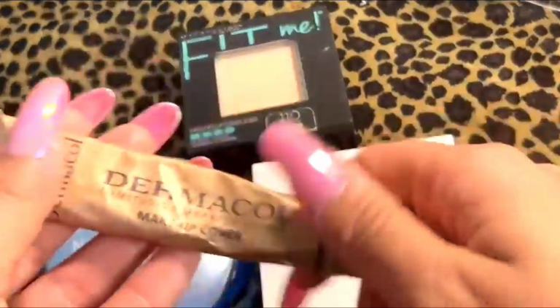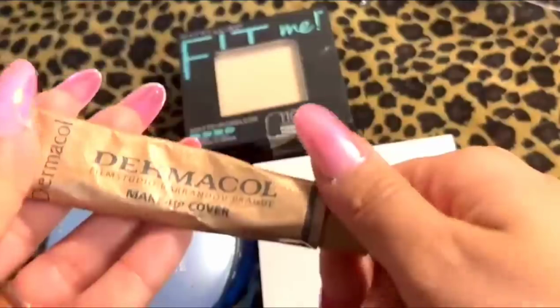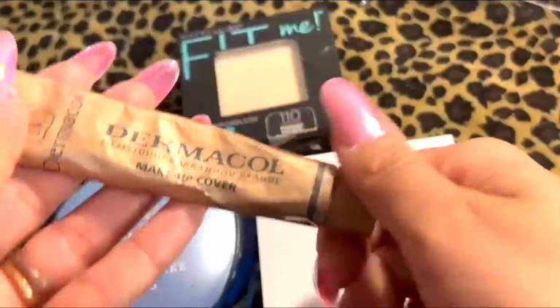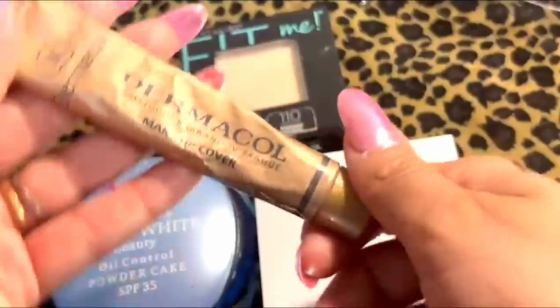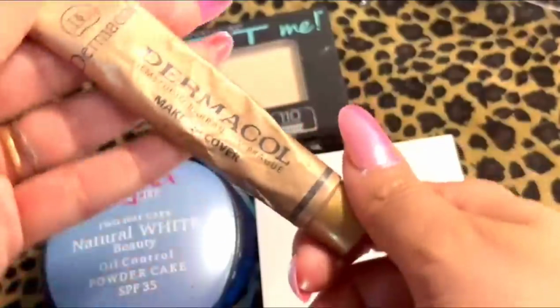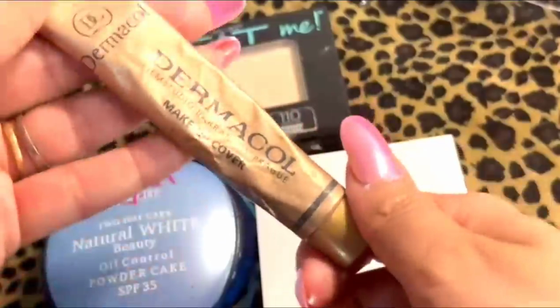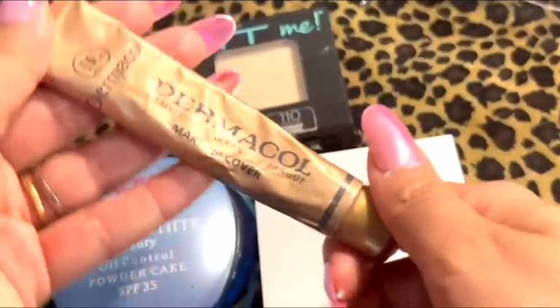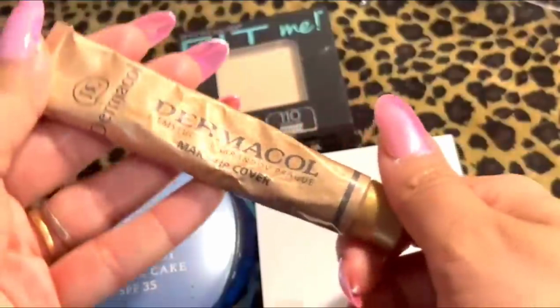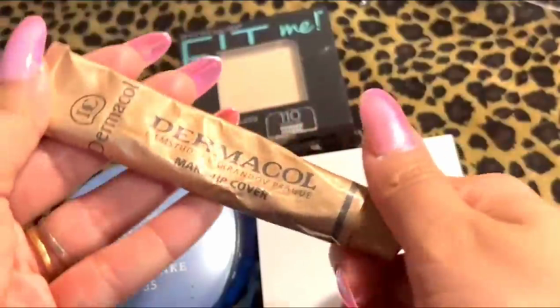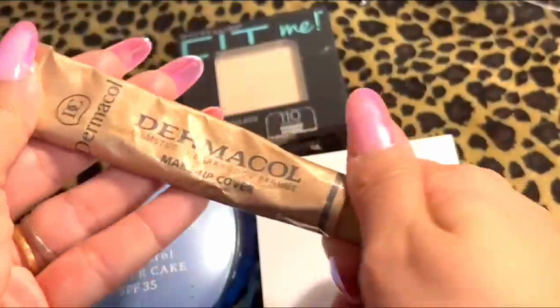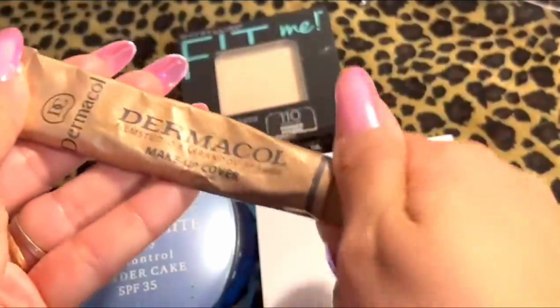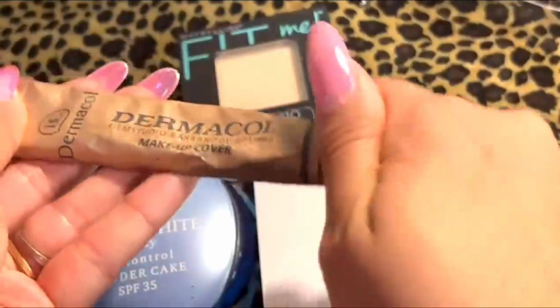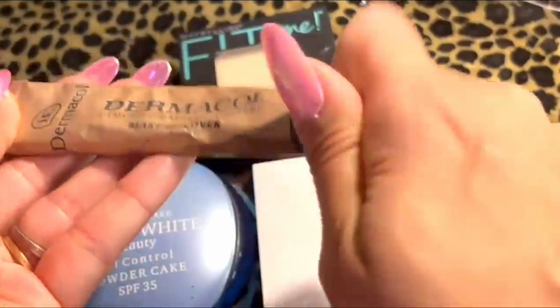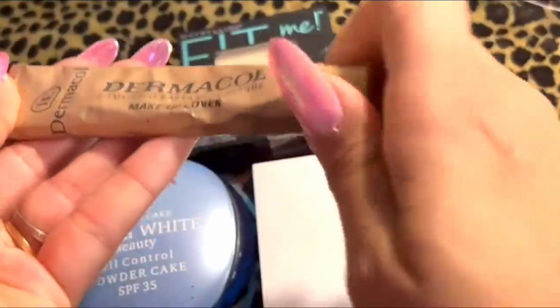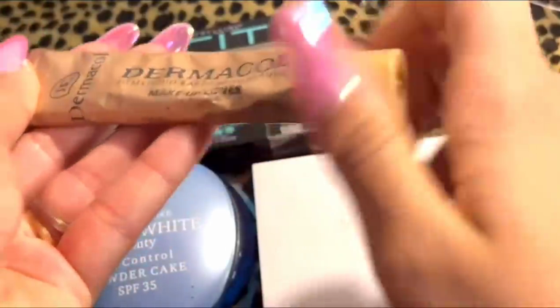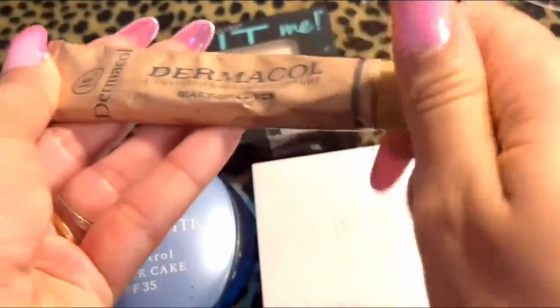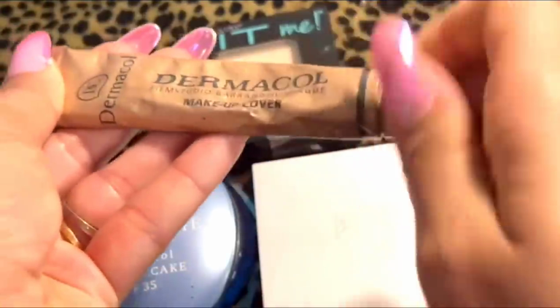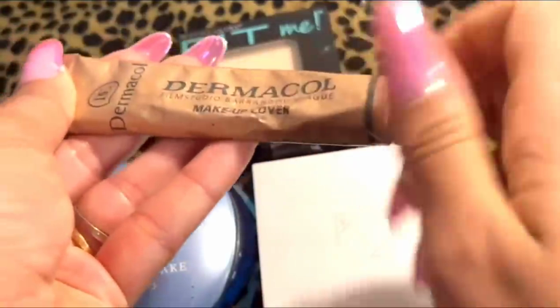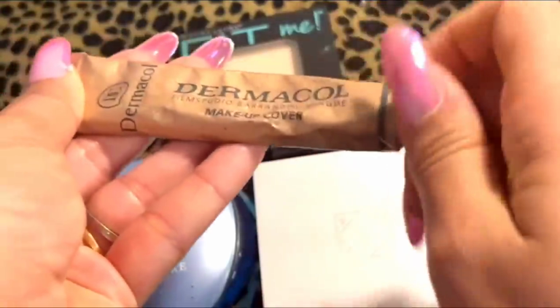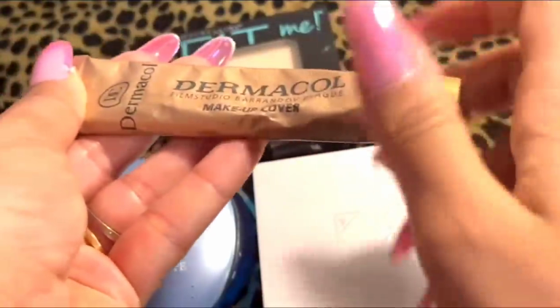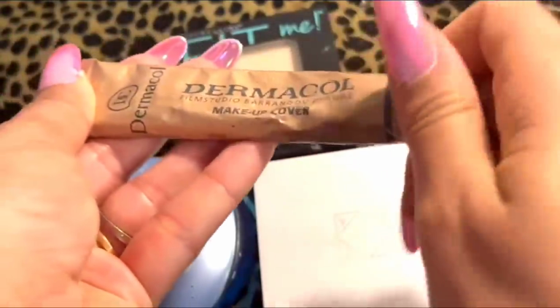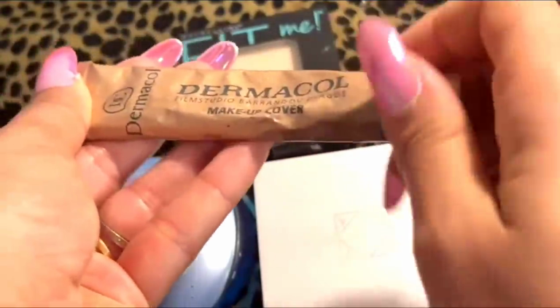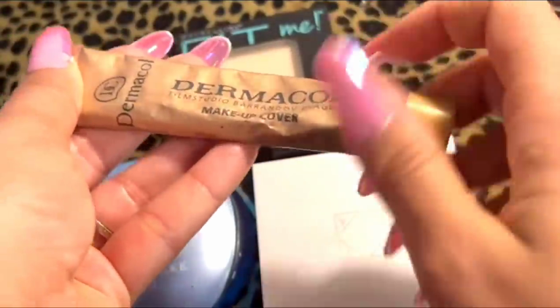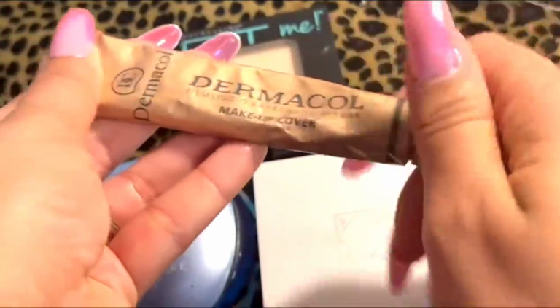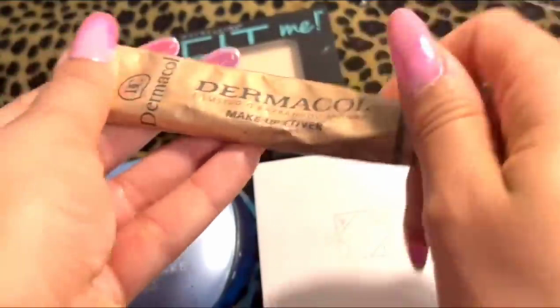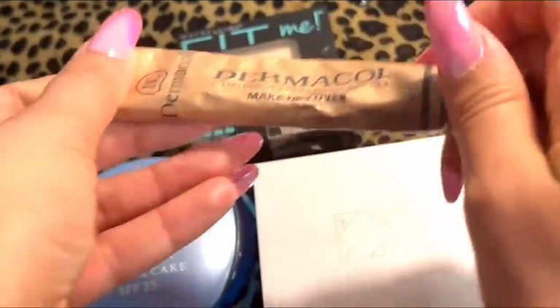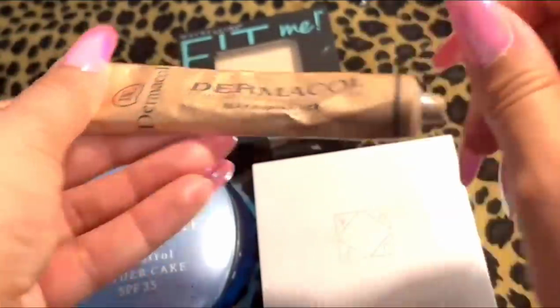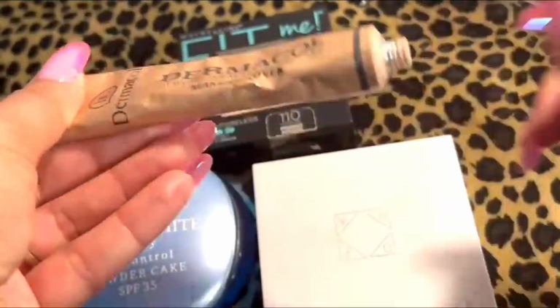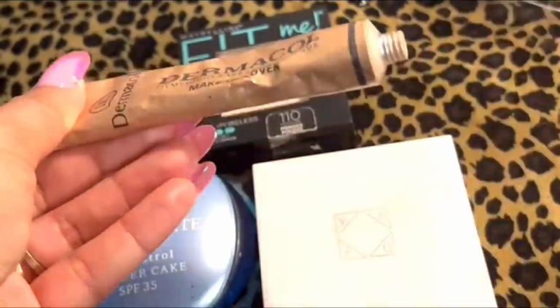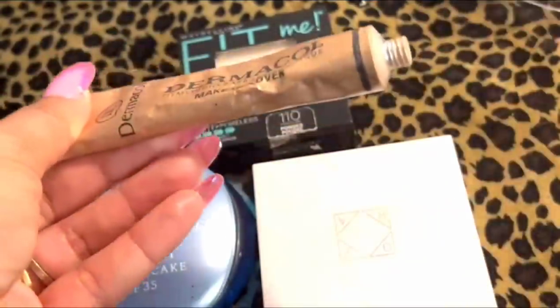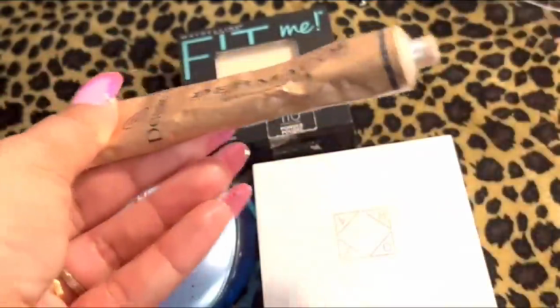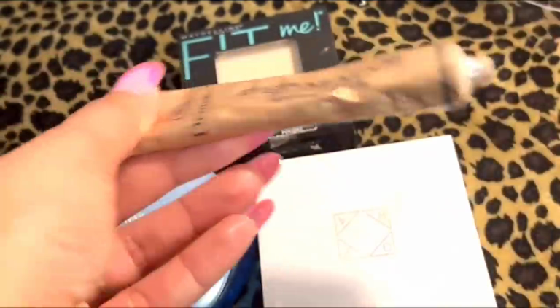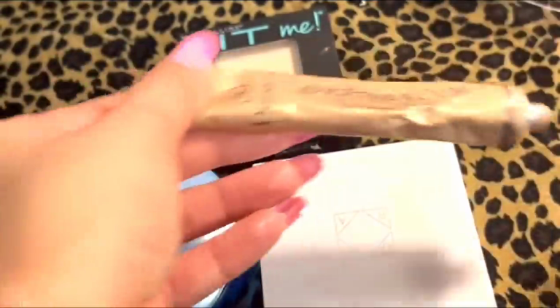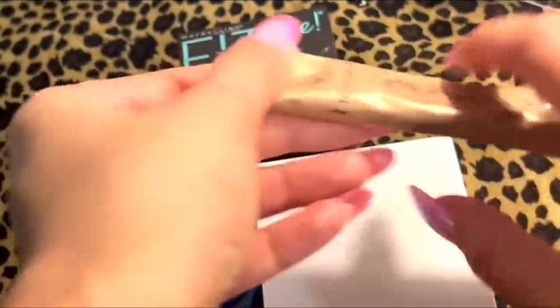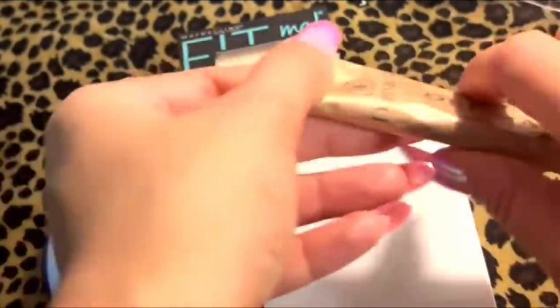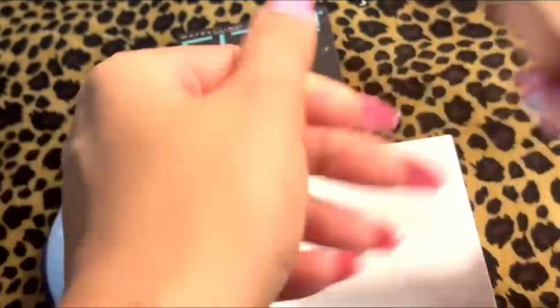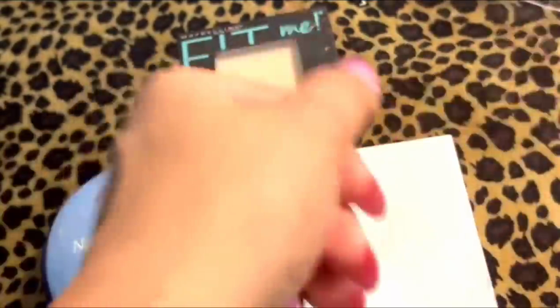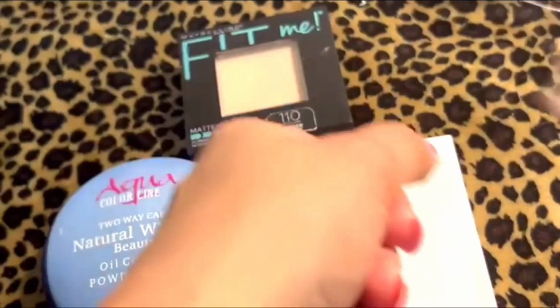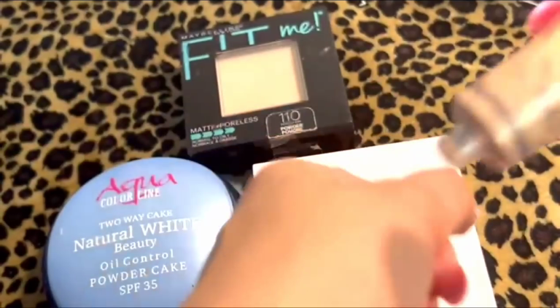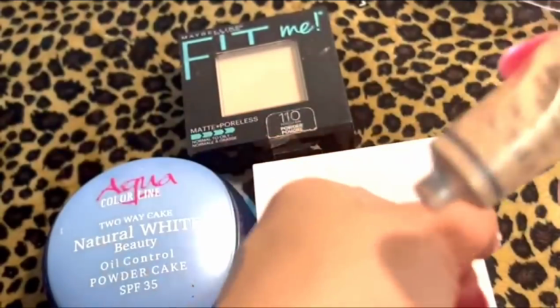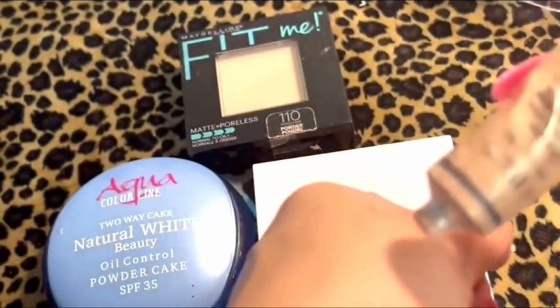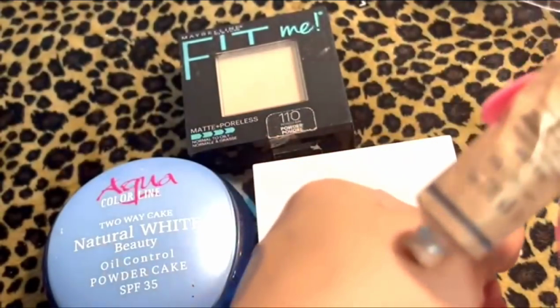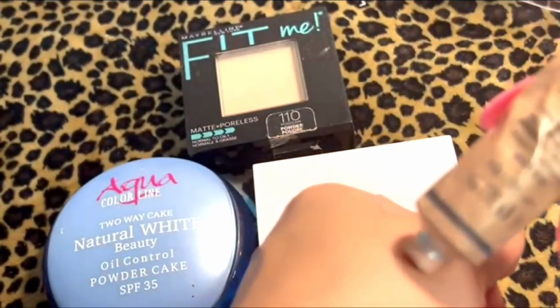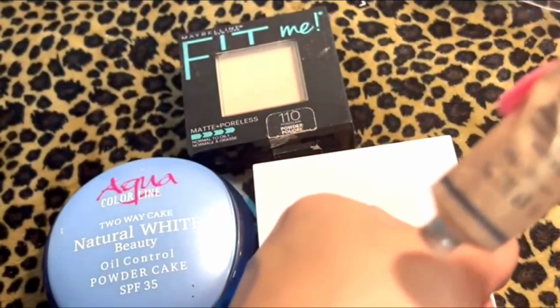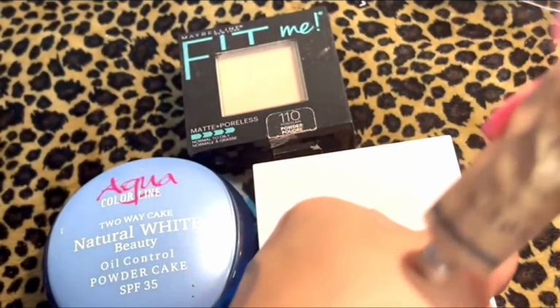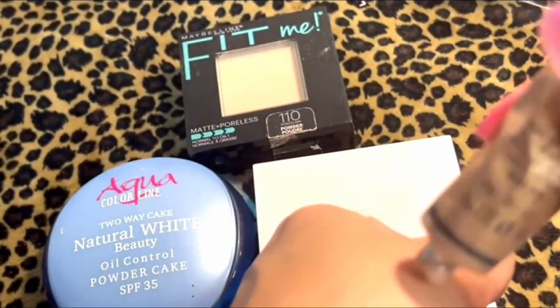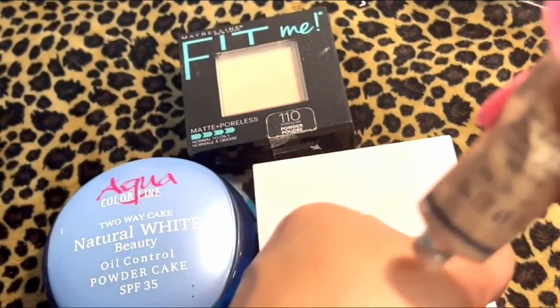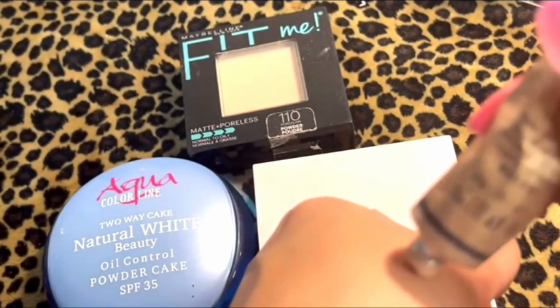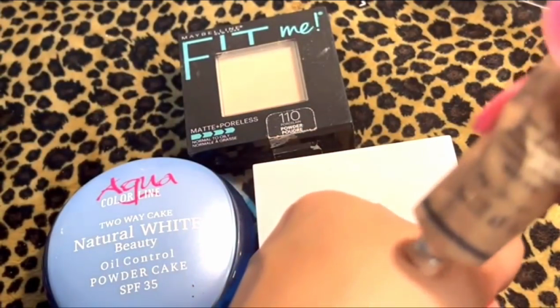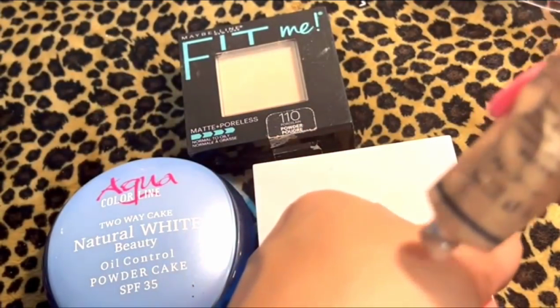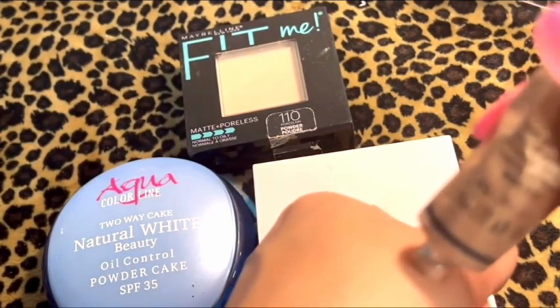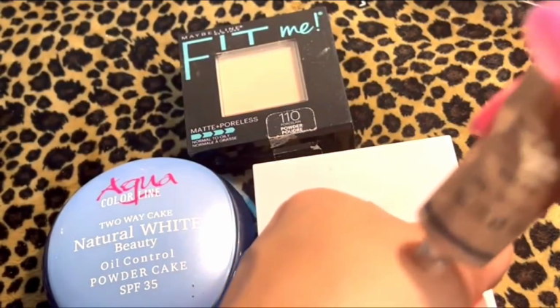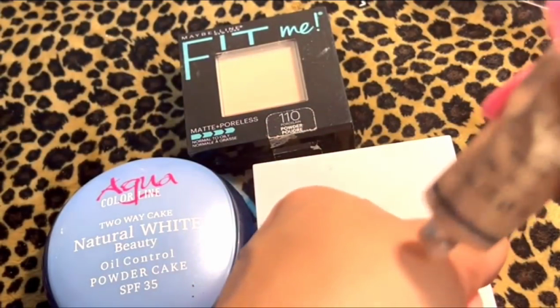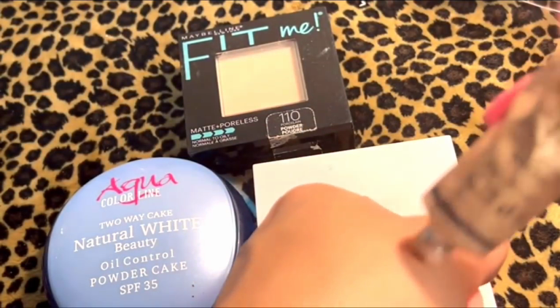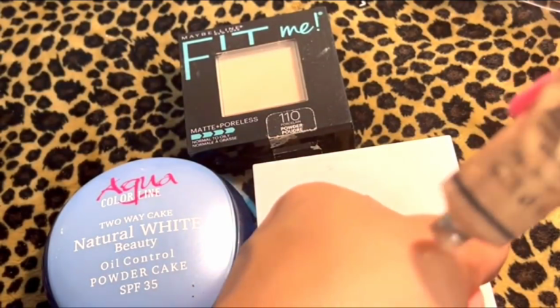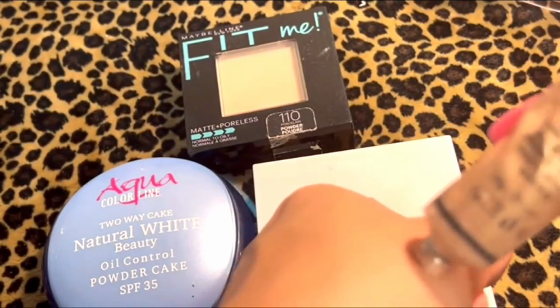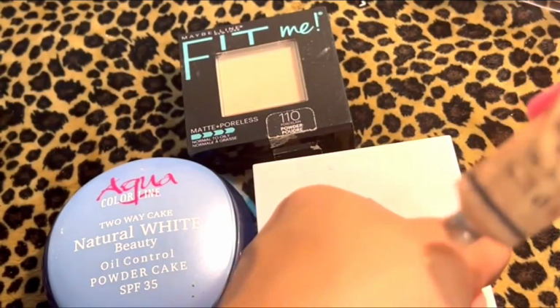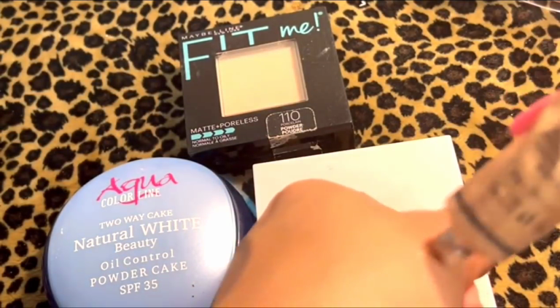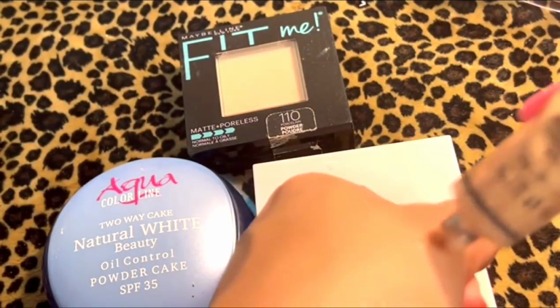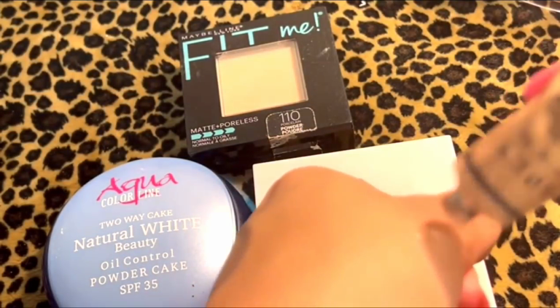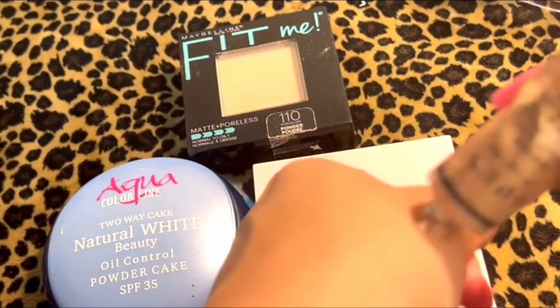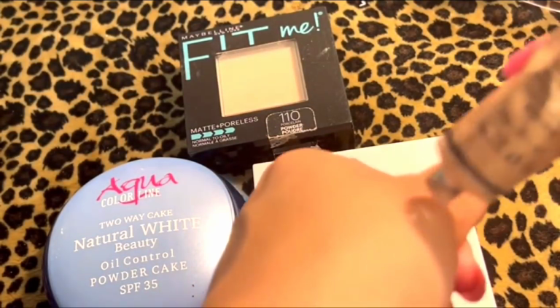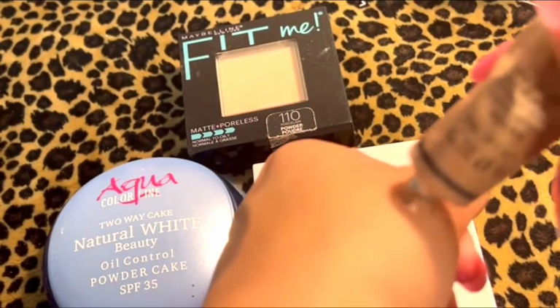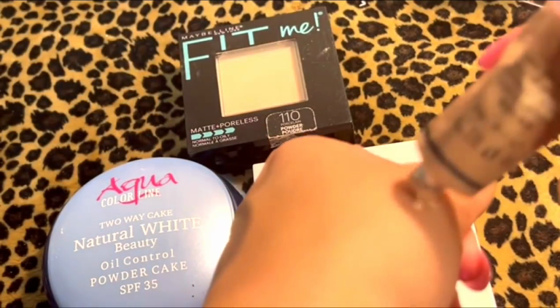This is Dermacol Makeup Cover. It's a full coverage foundation — pretty thick but really, really good for a full coverage.